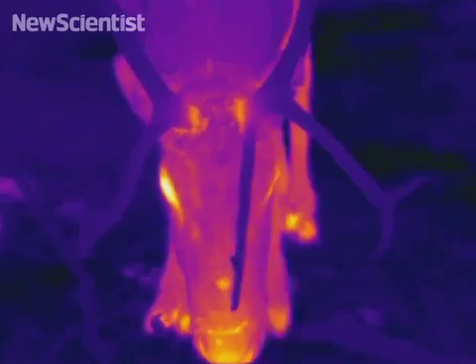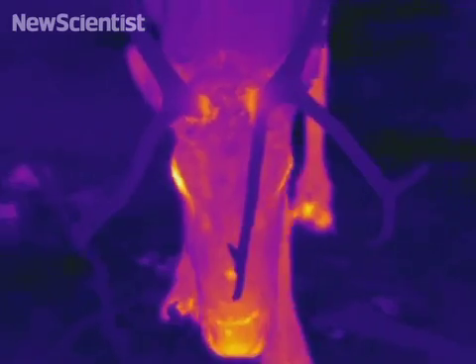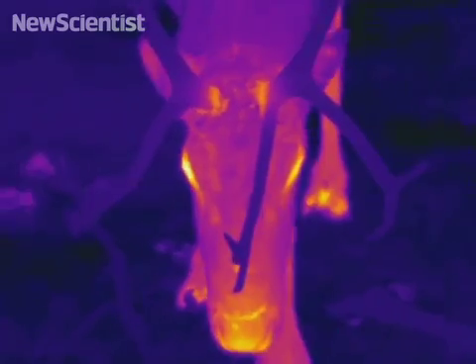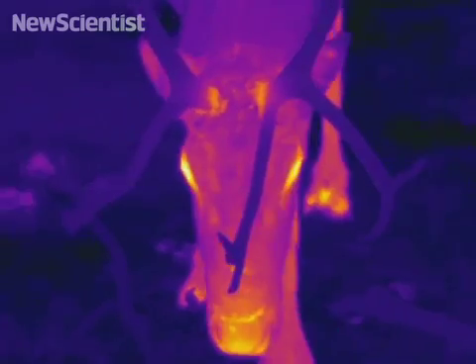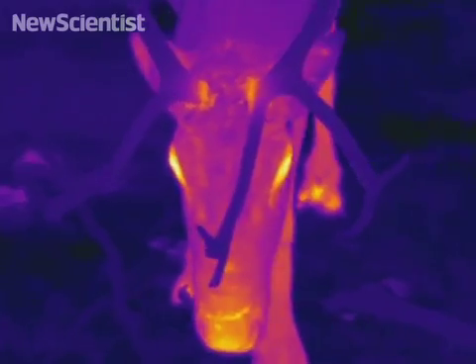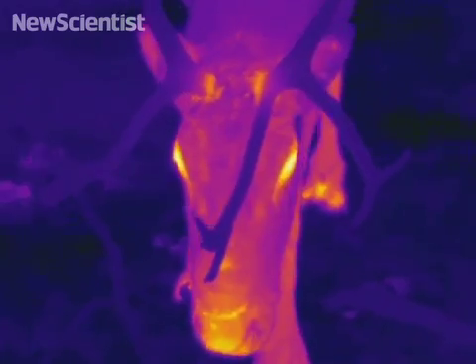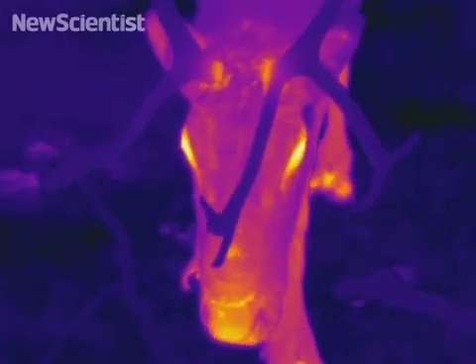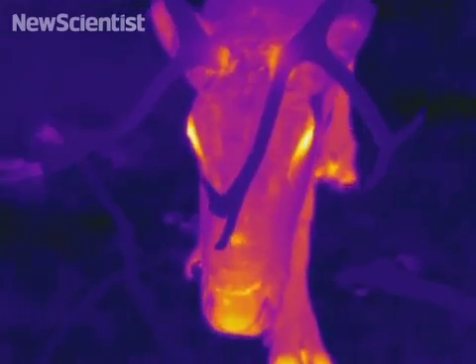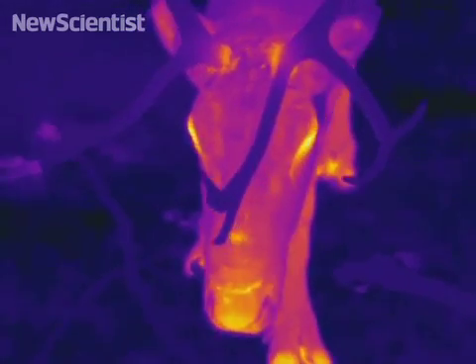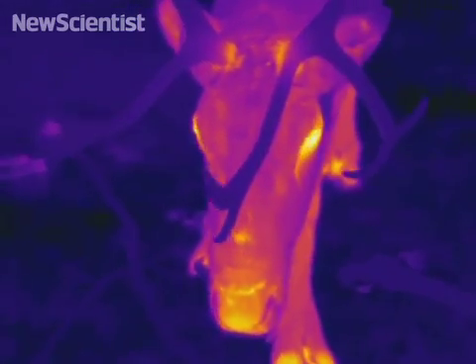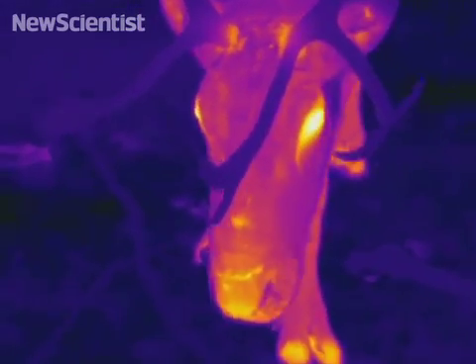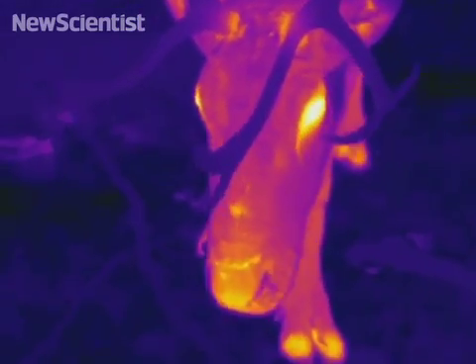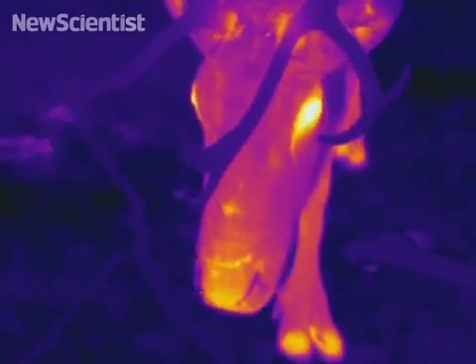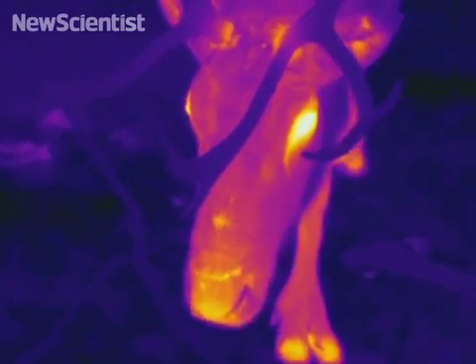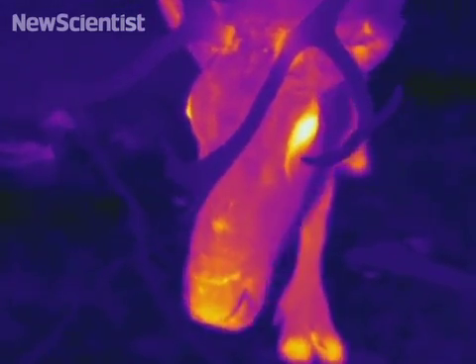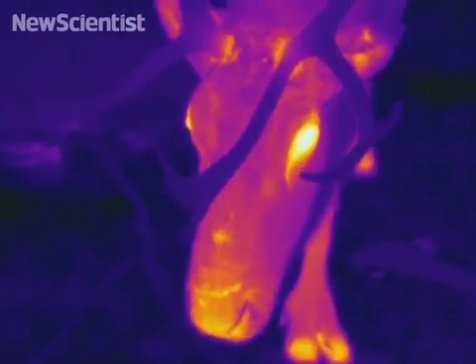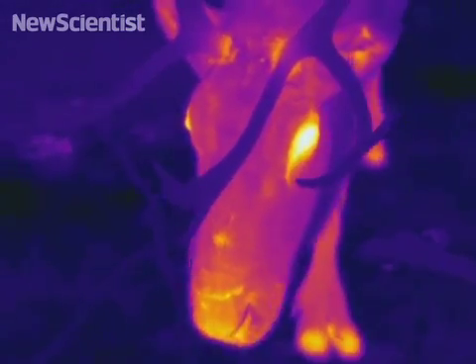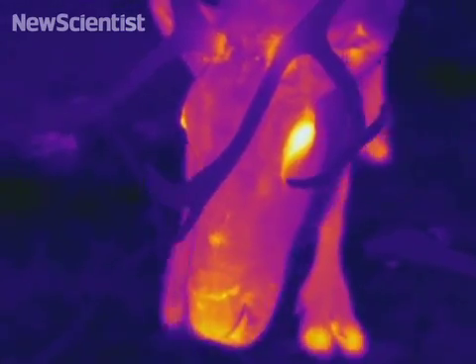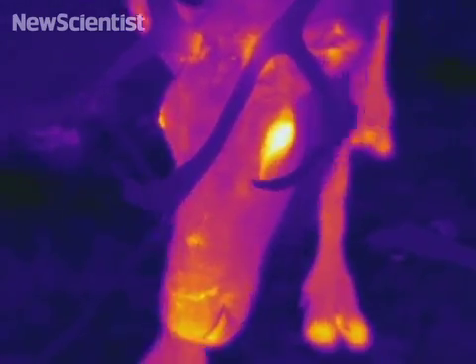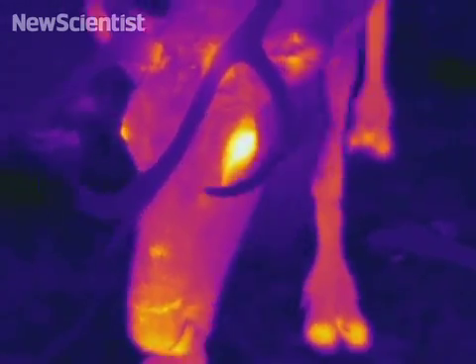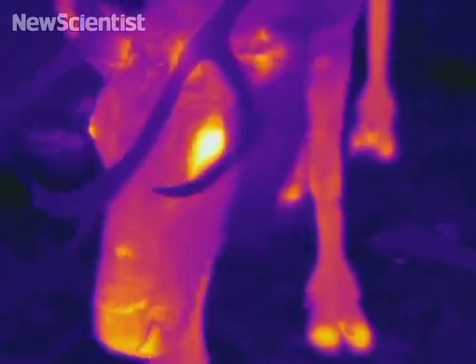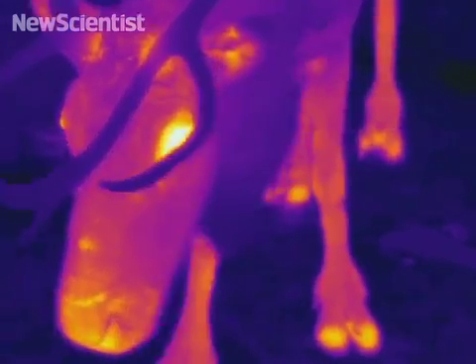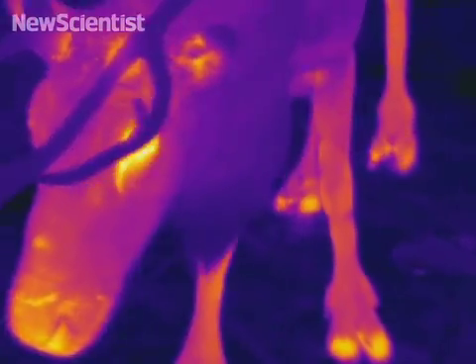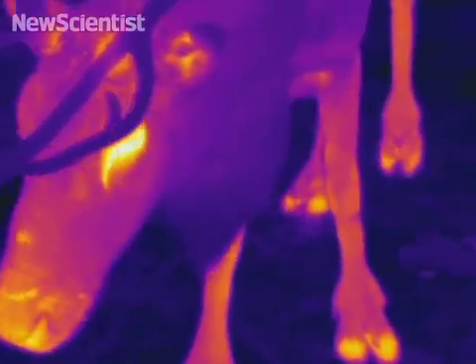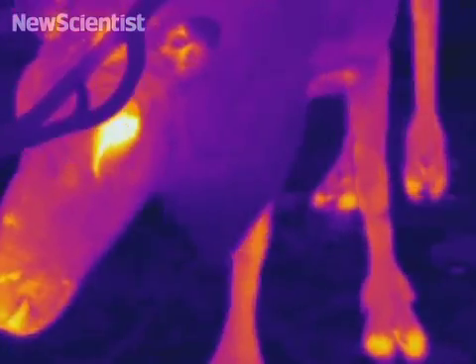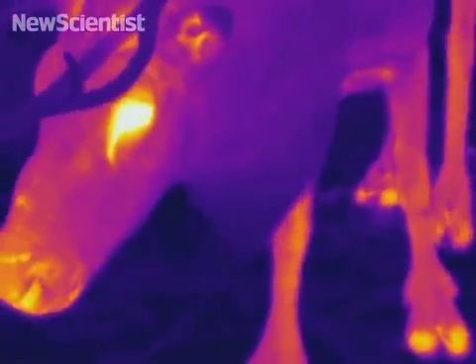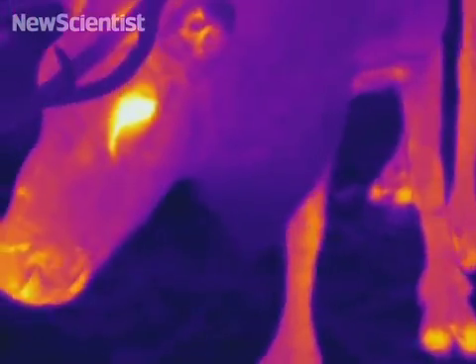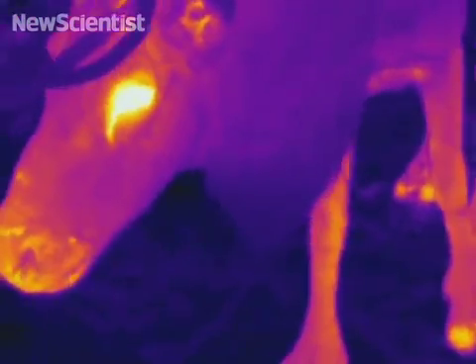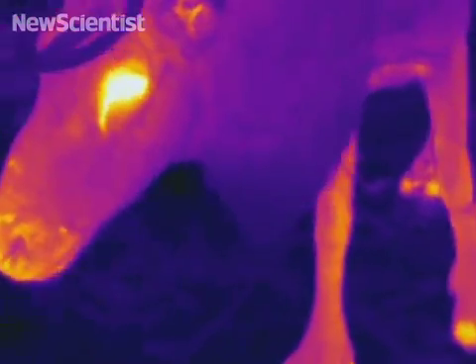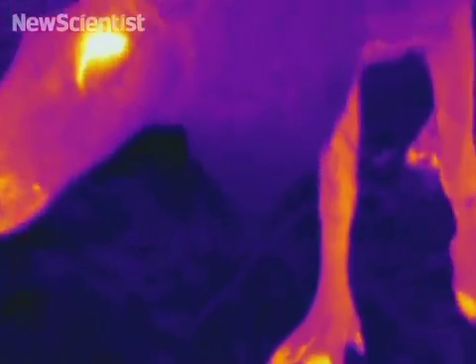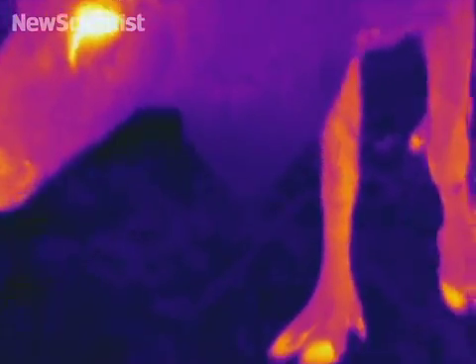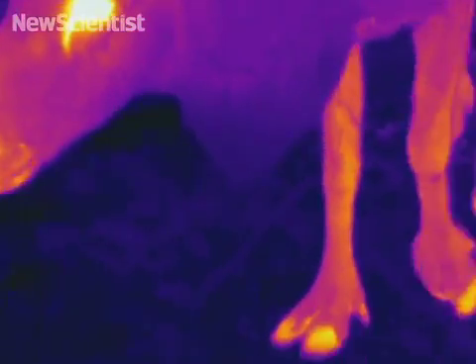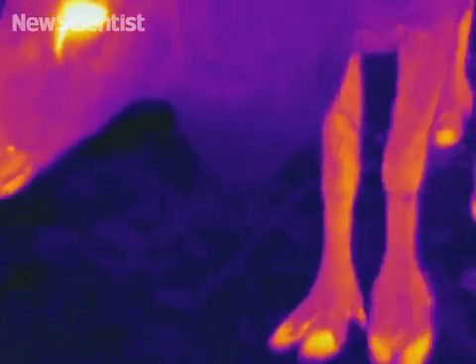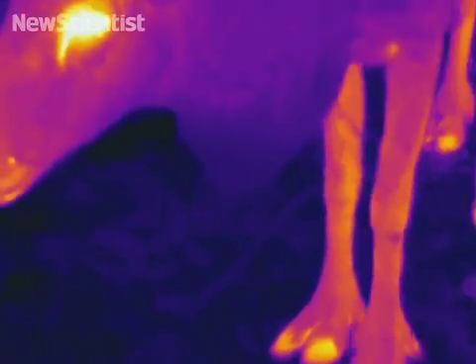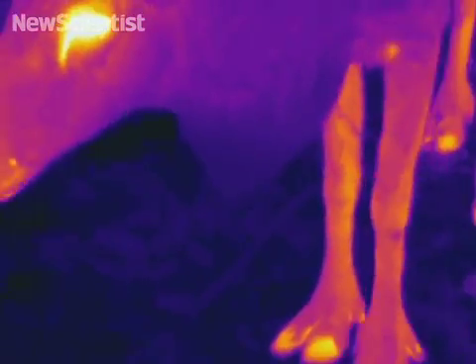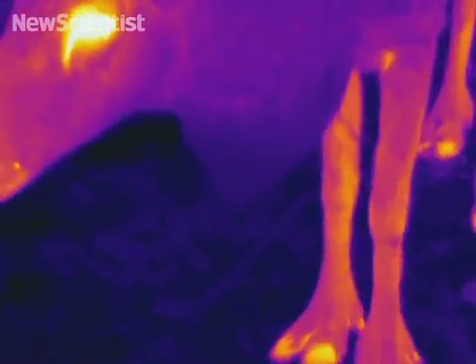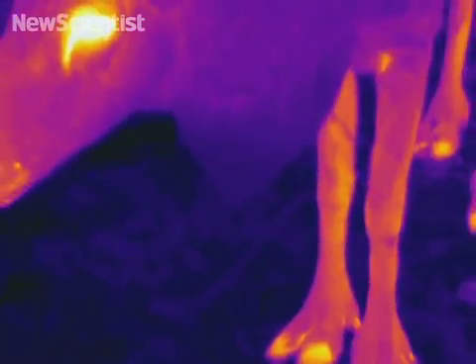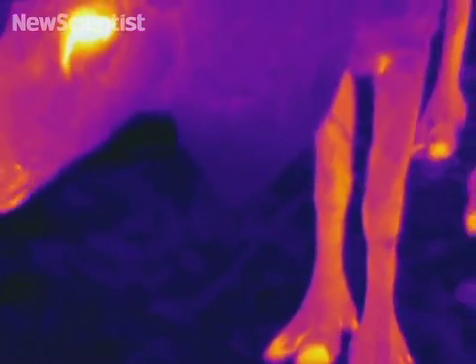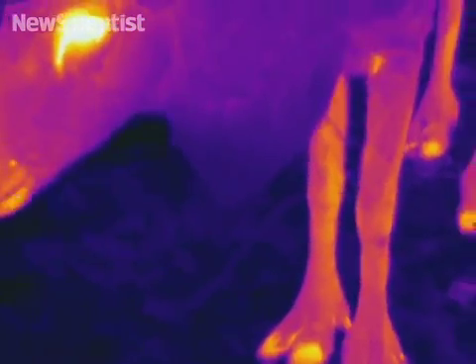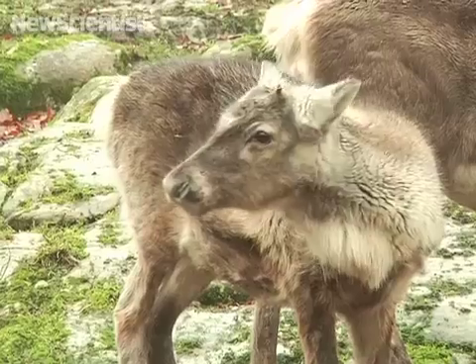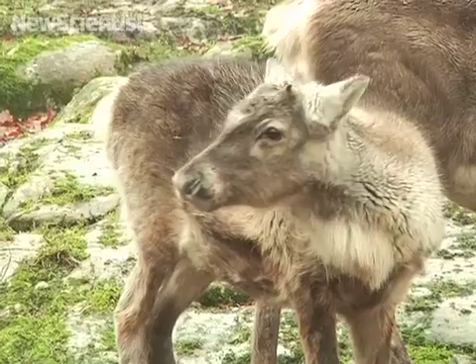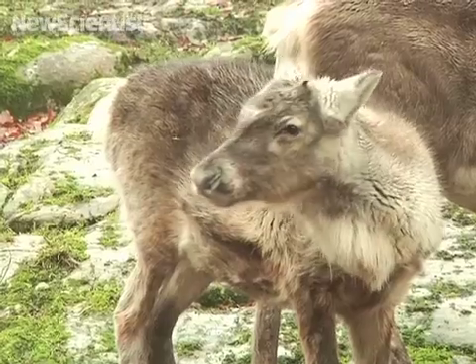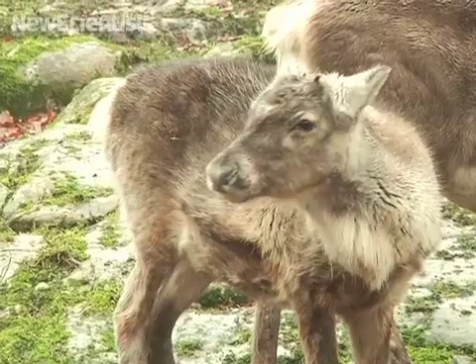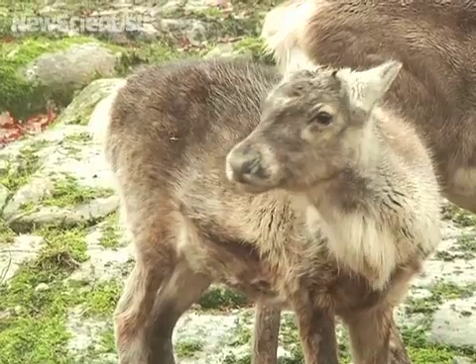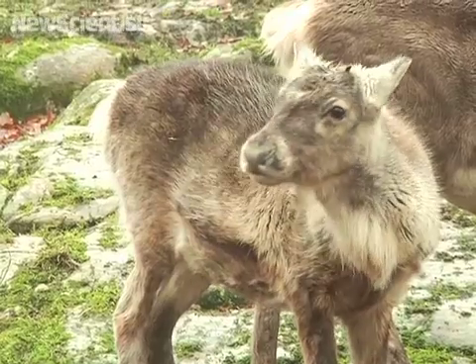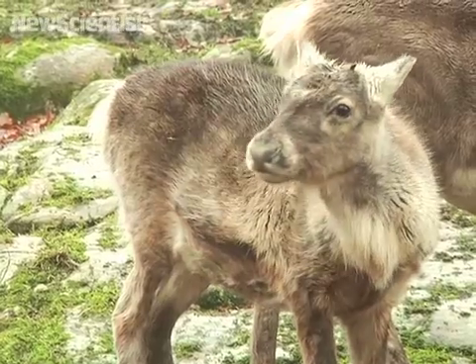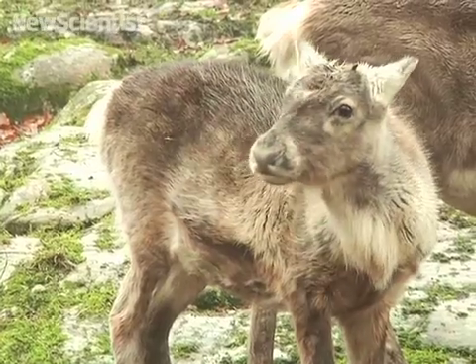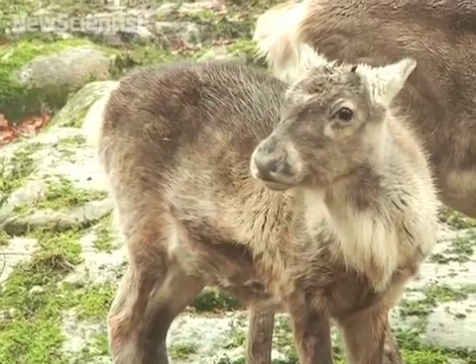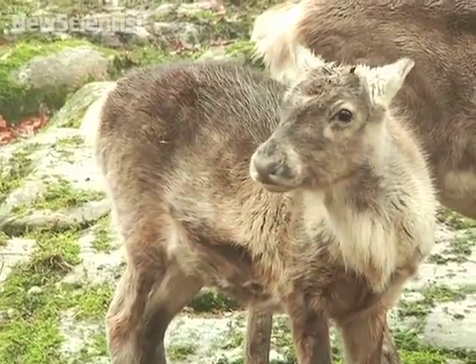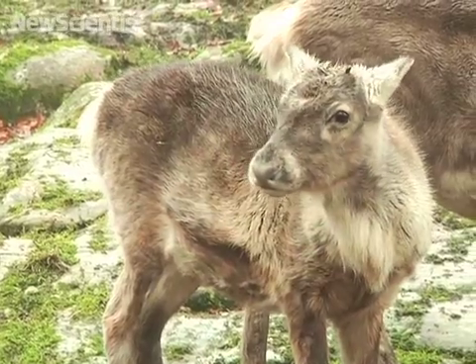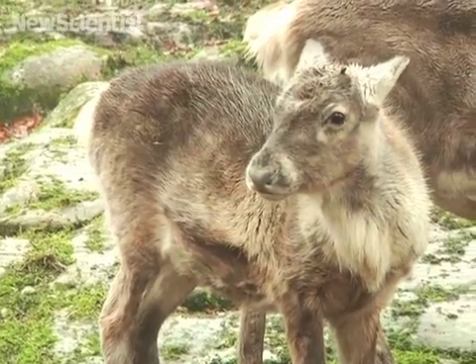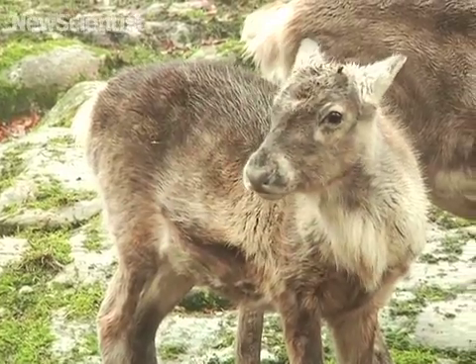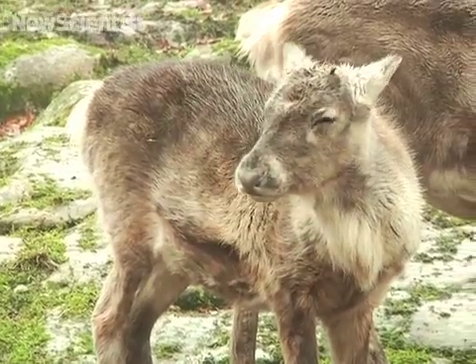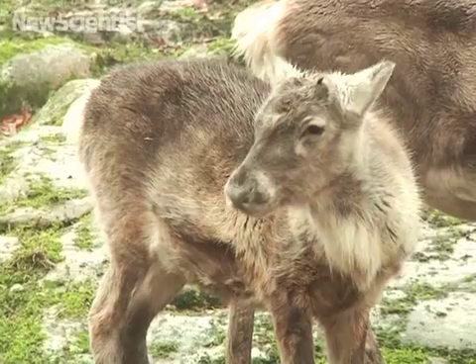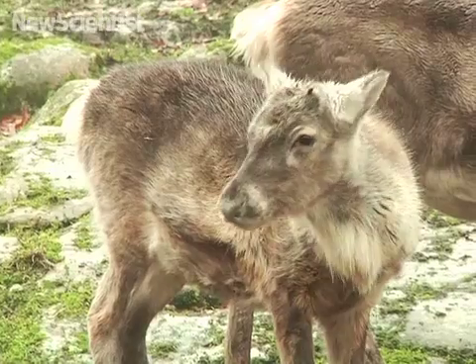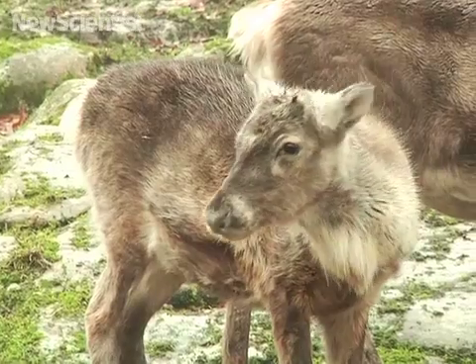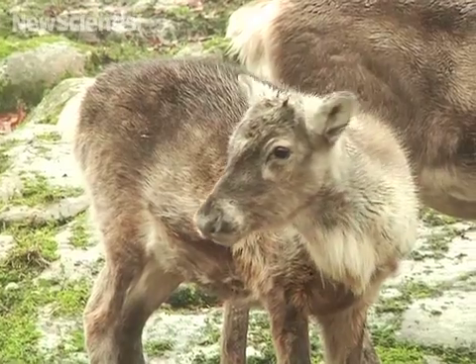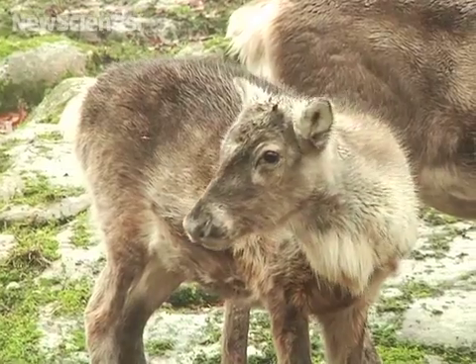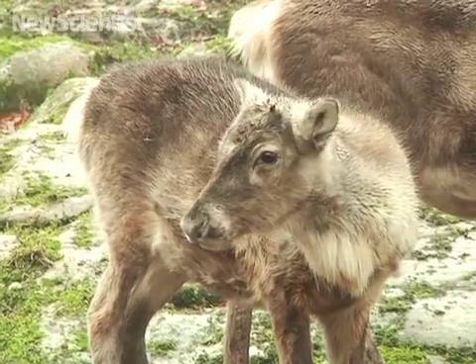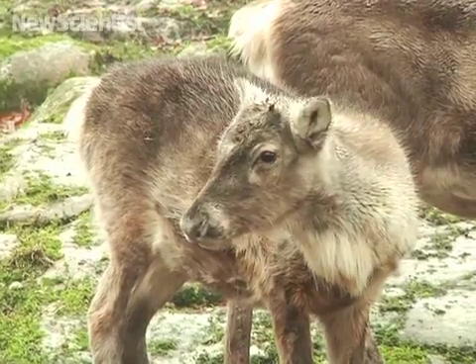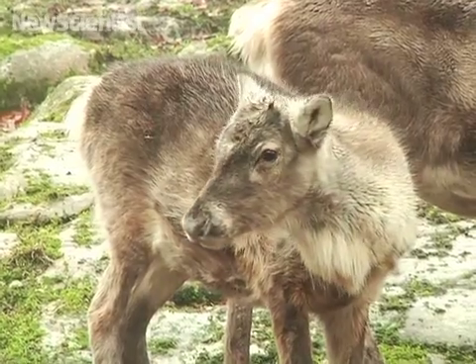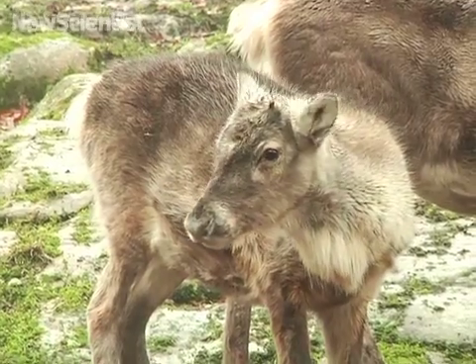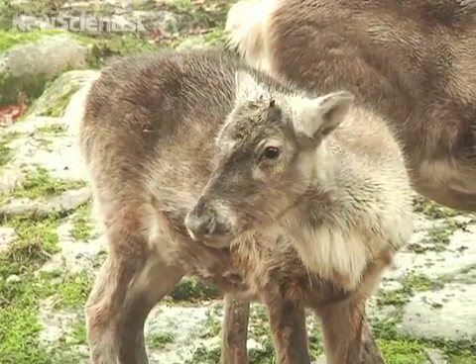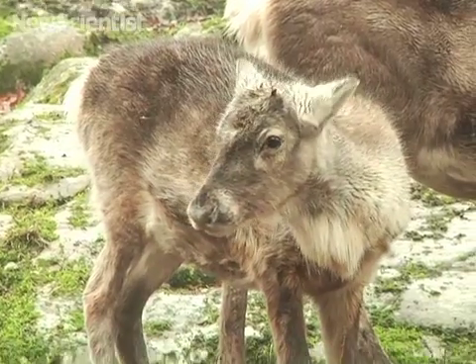The heat transfer could also help when being chased by wolves, cooling their heads so their brain doesn't fry.